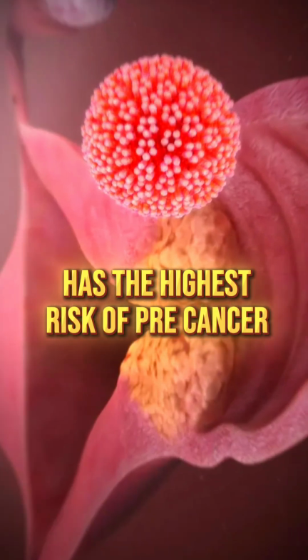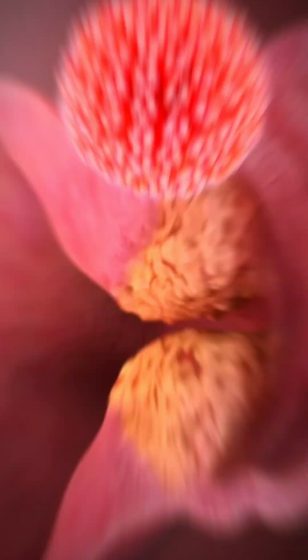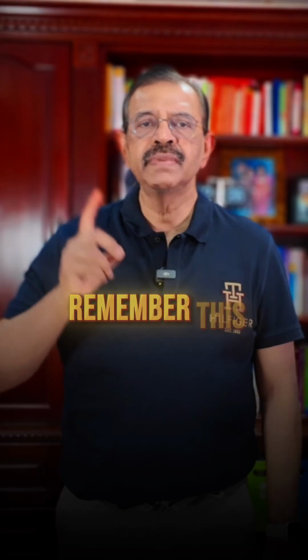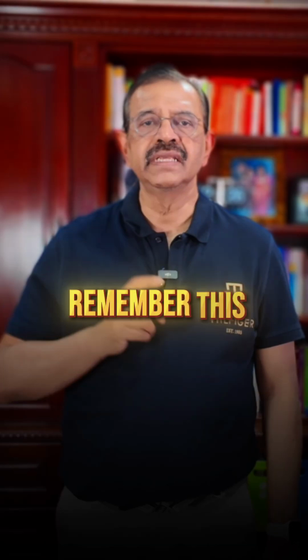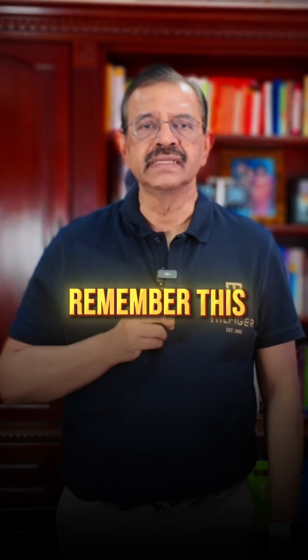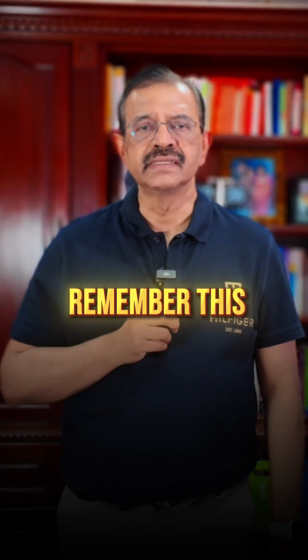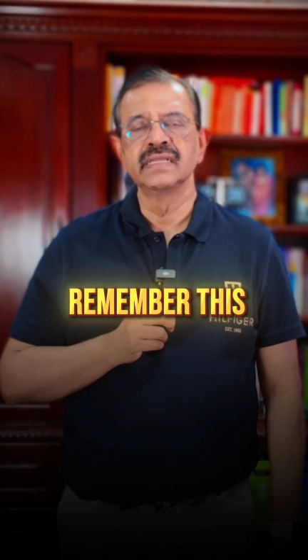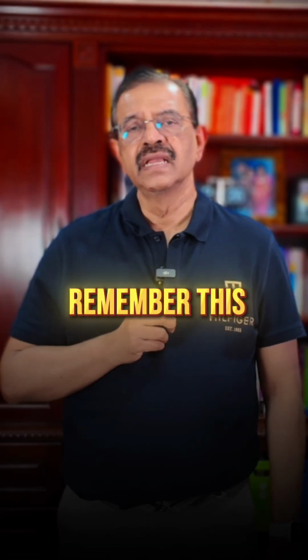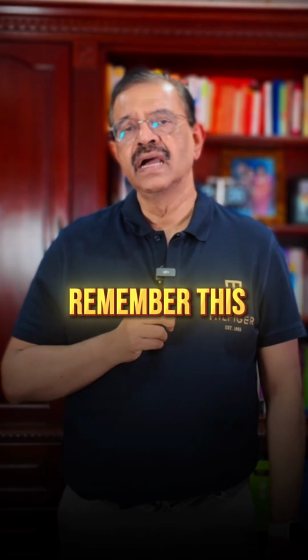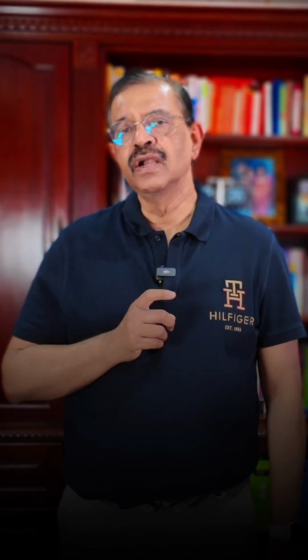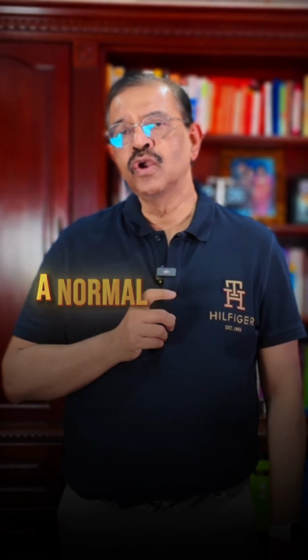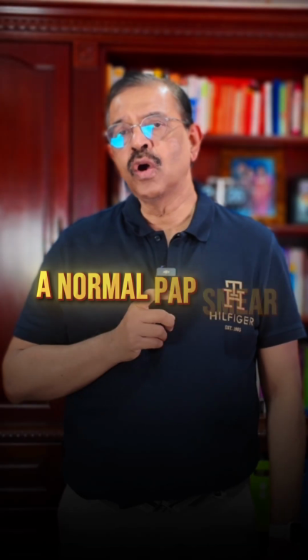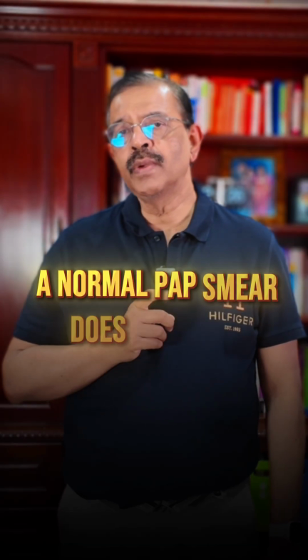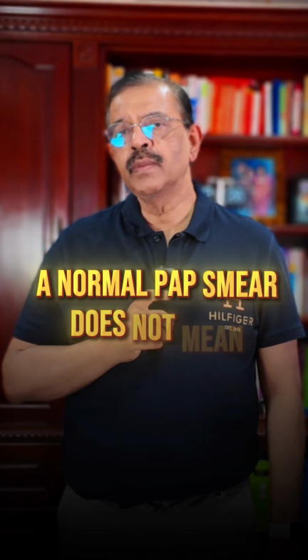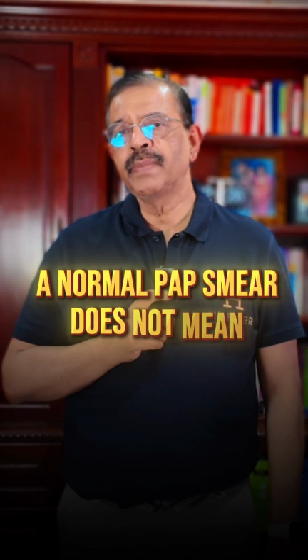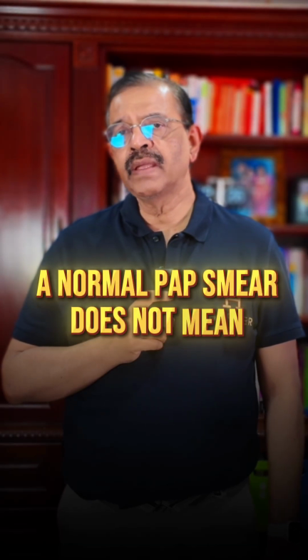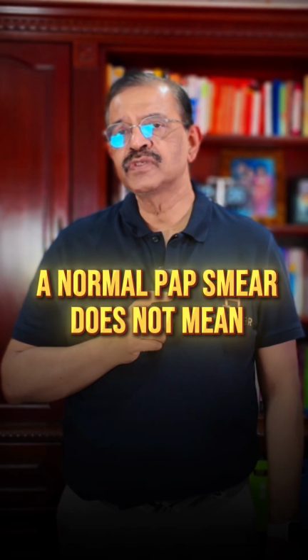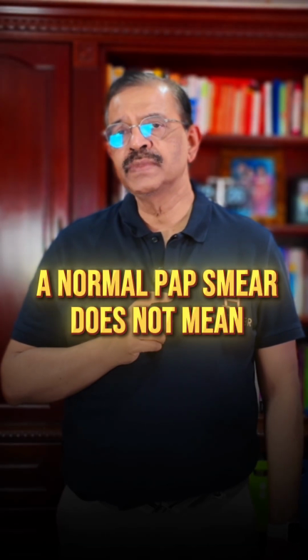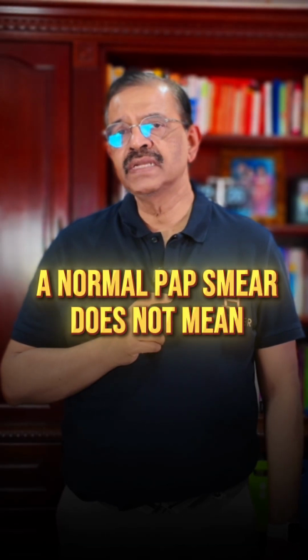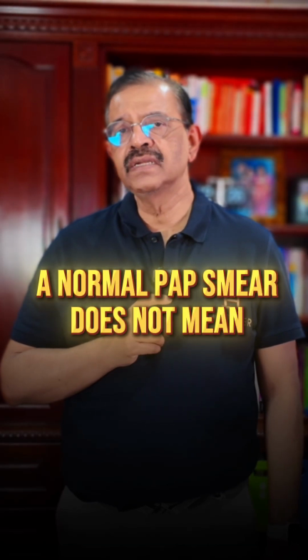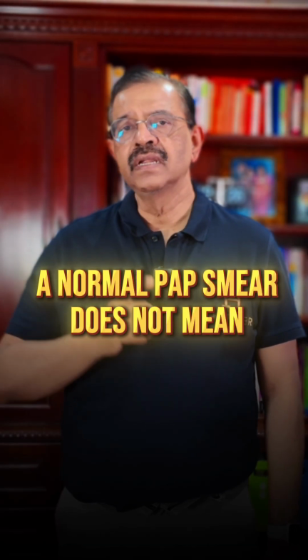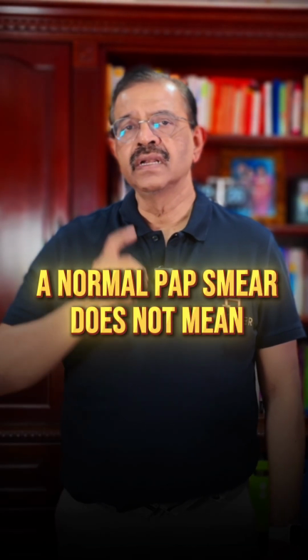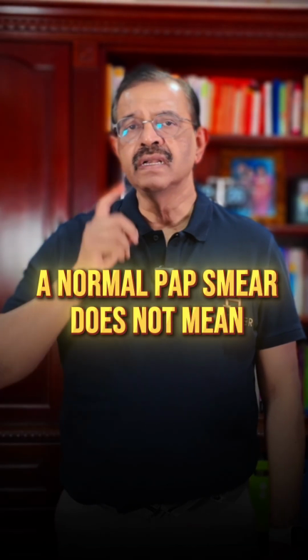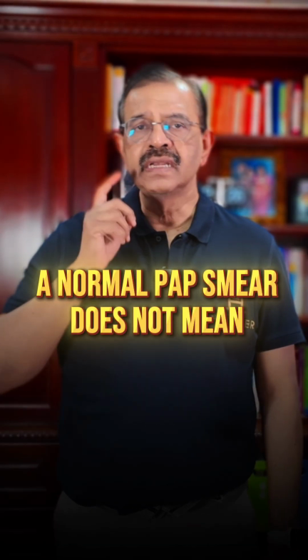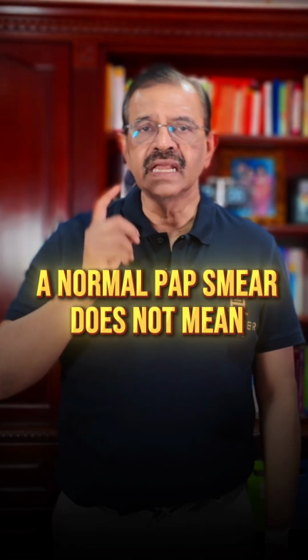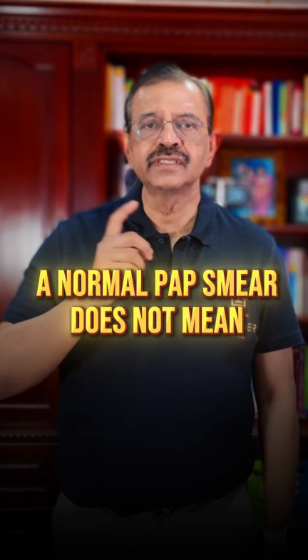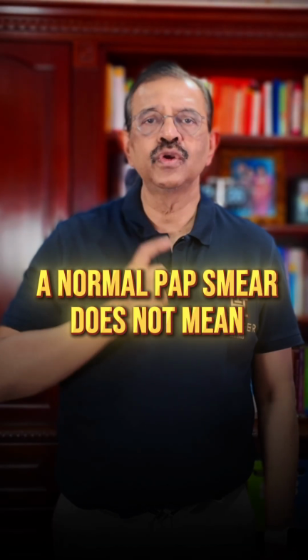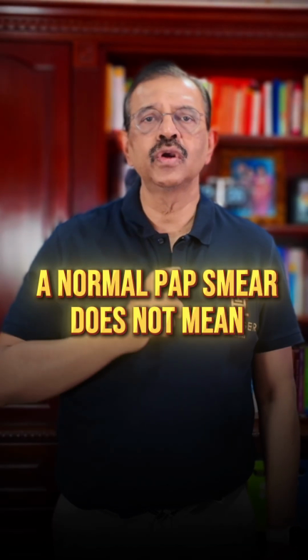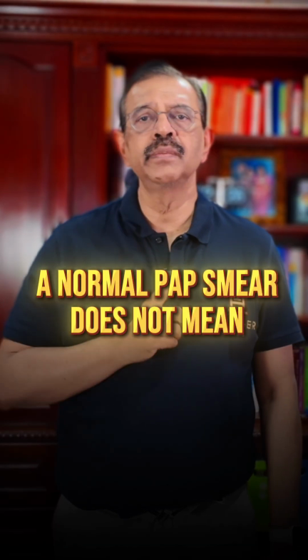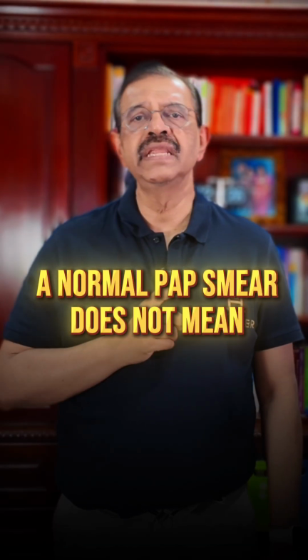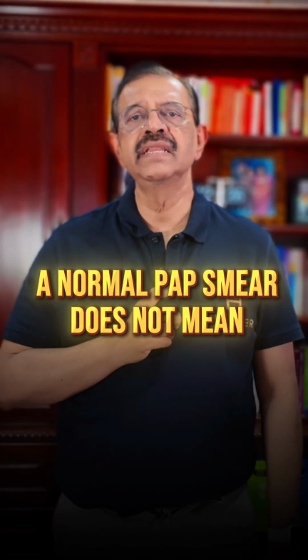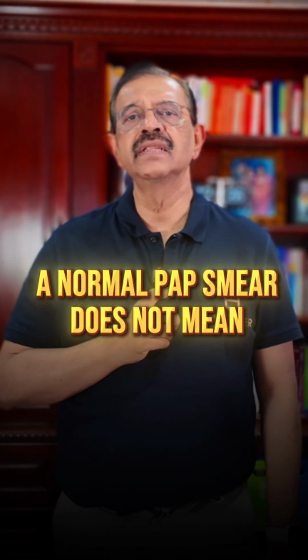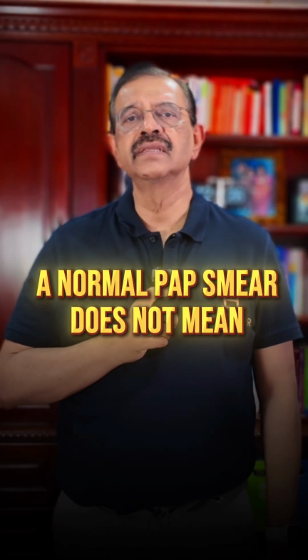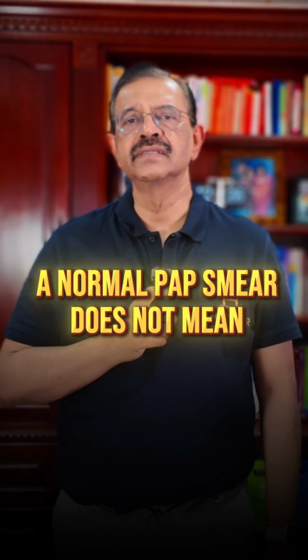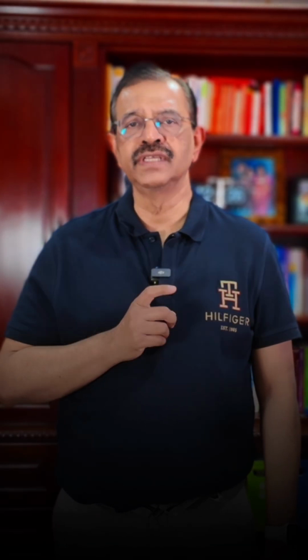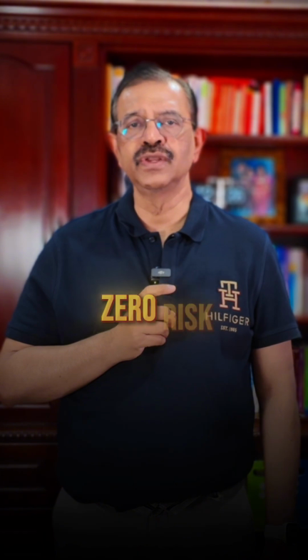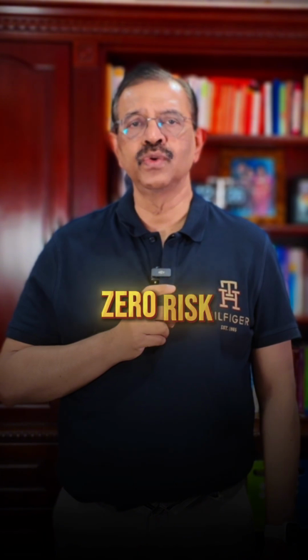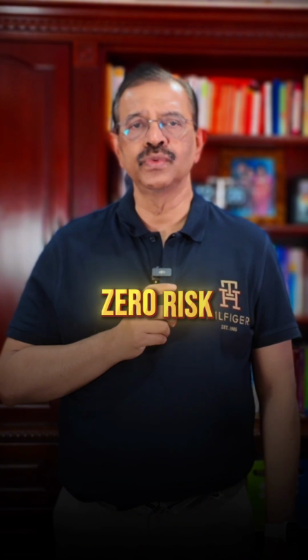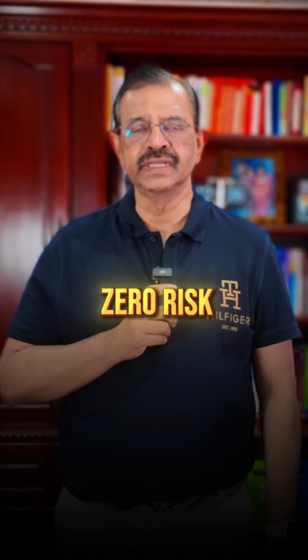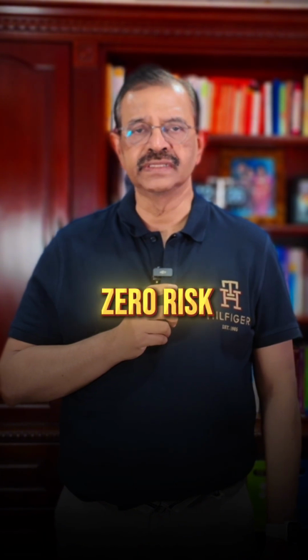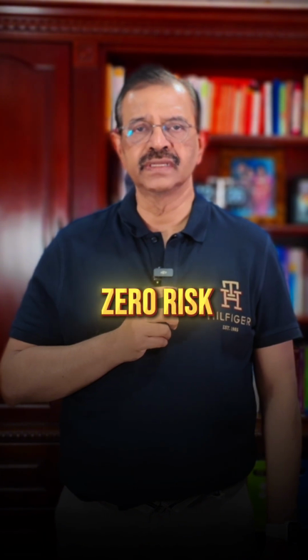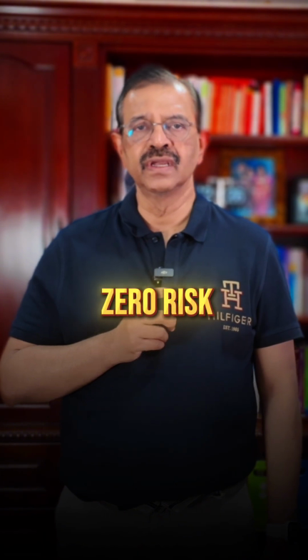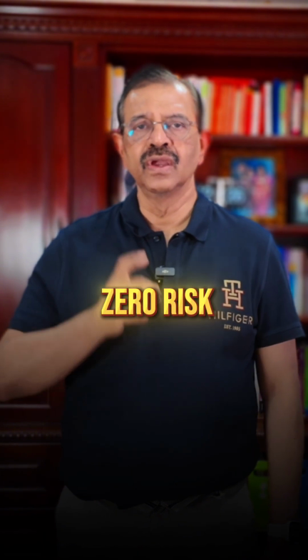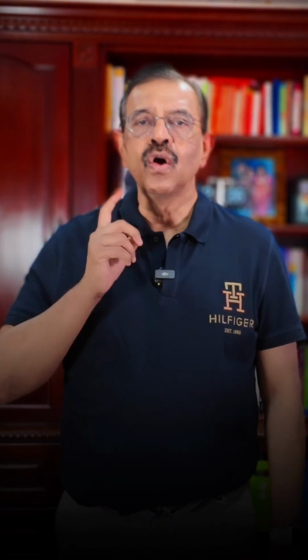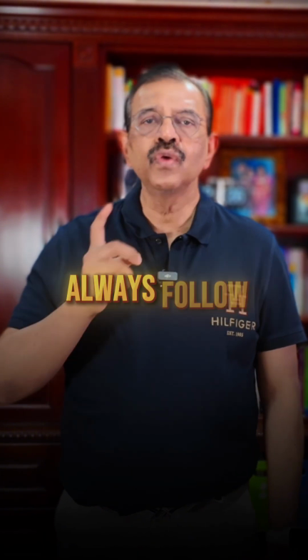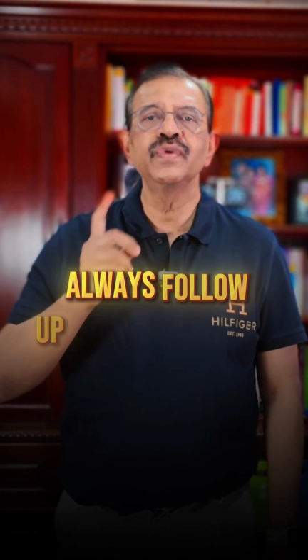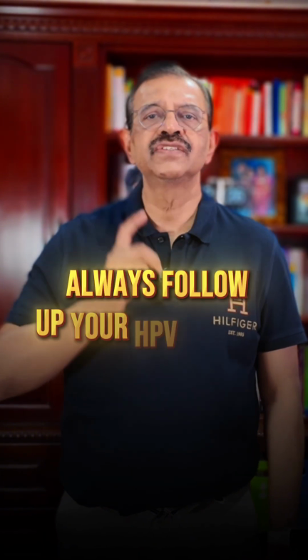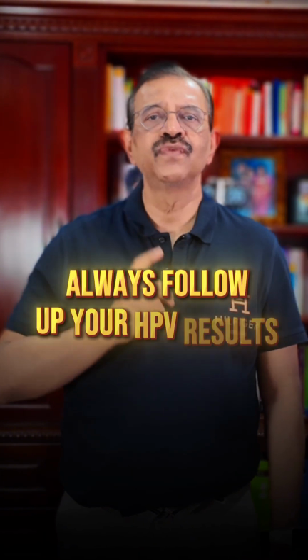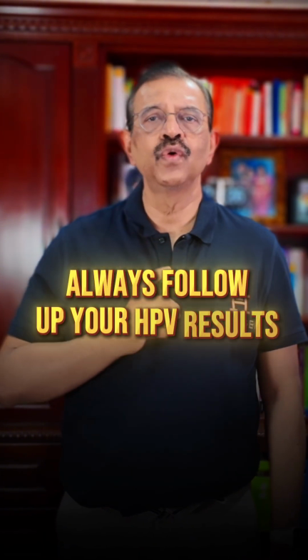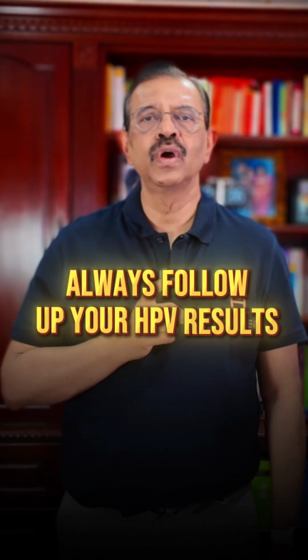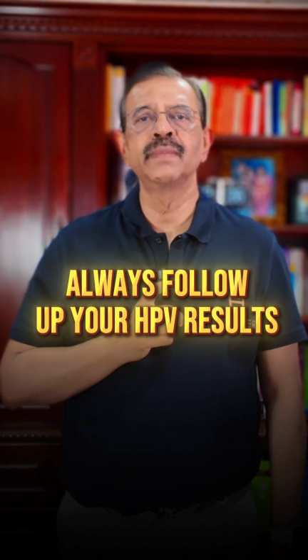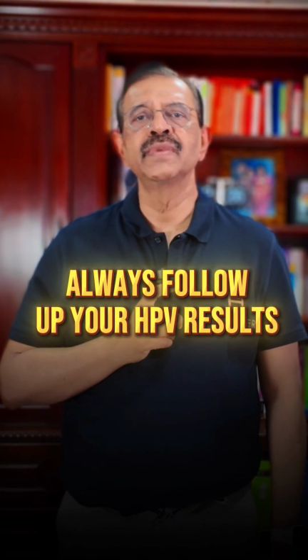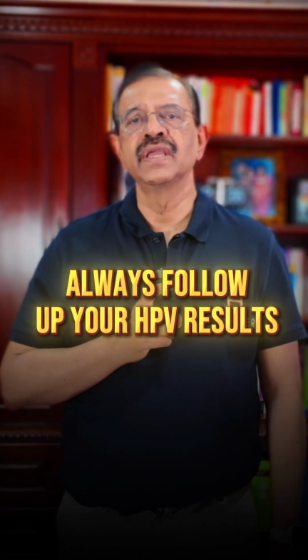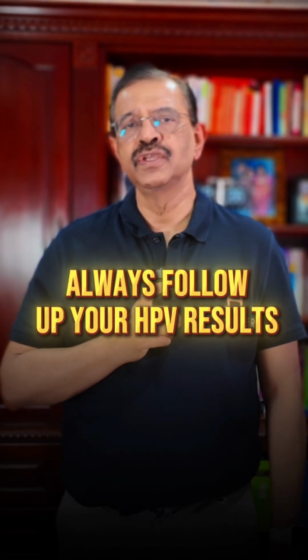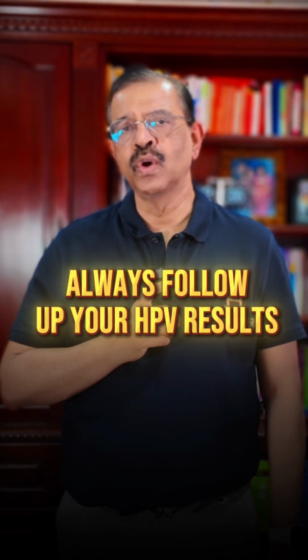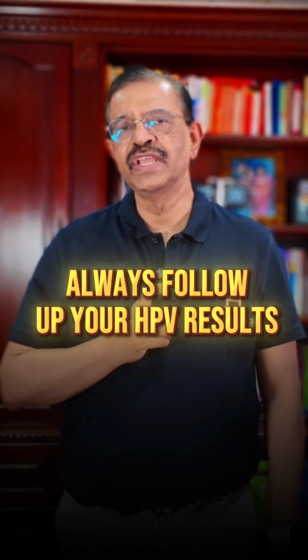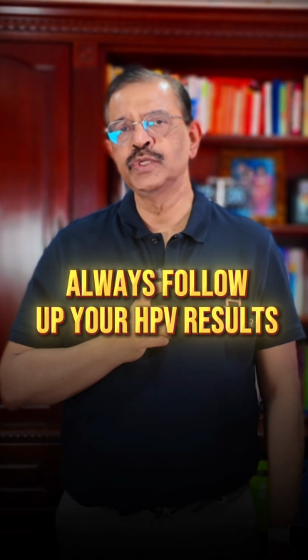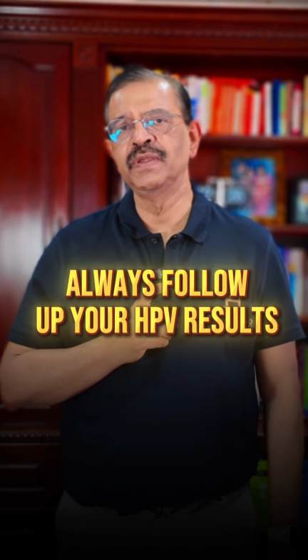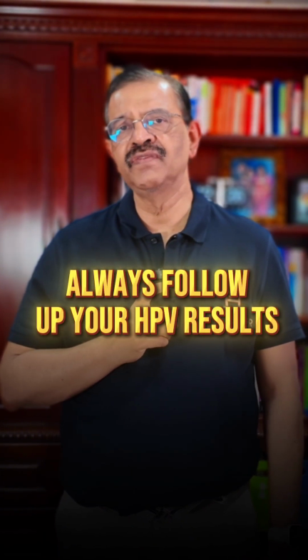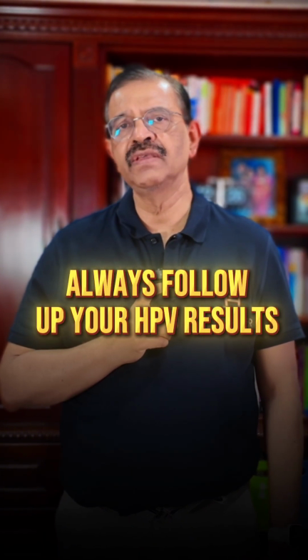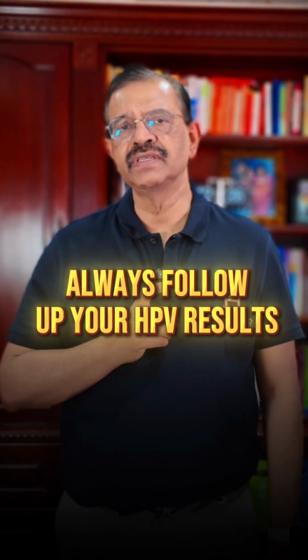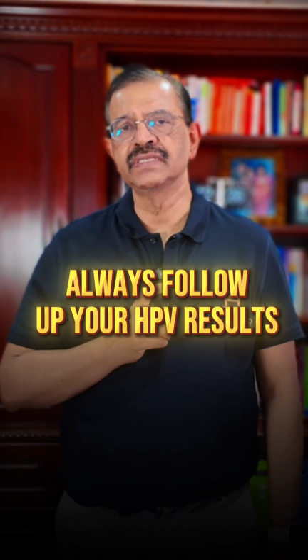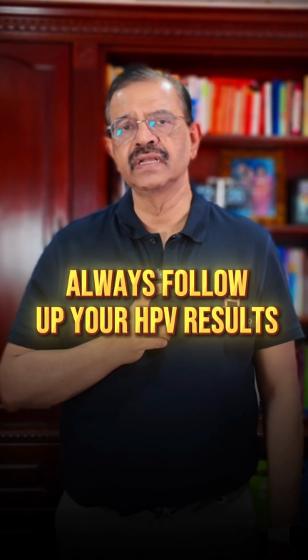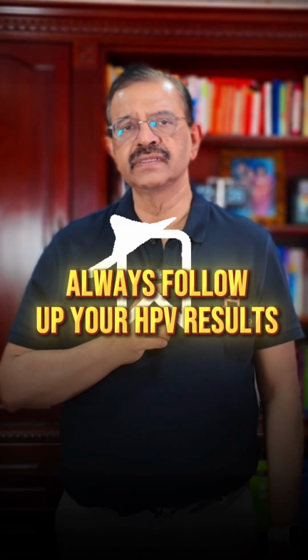Remember: a normal pap smear does not mean zero risk. Always follow up your HPV results.